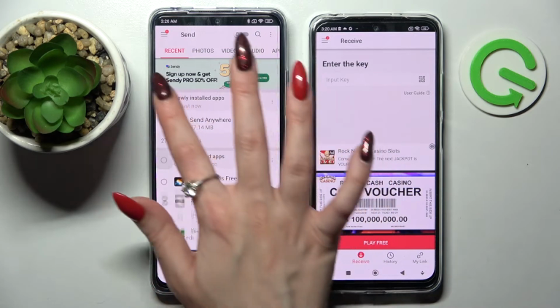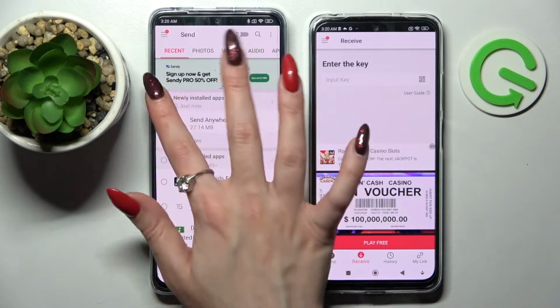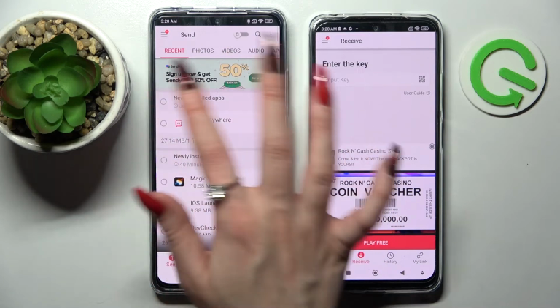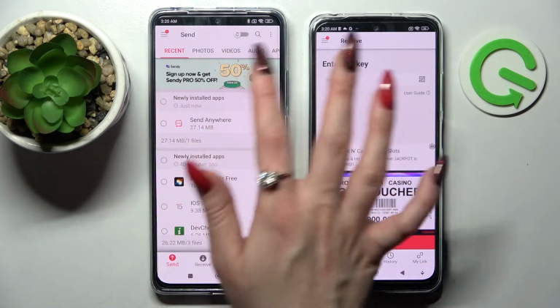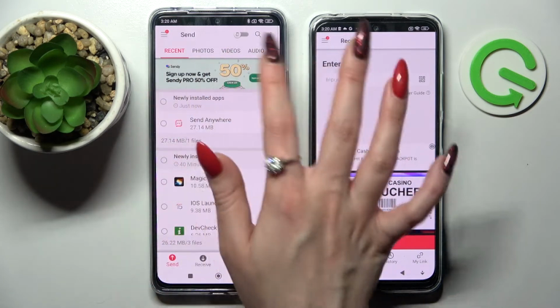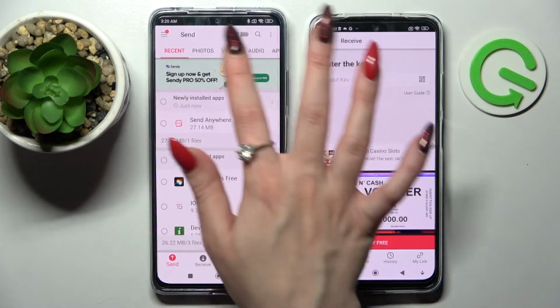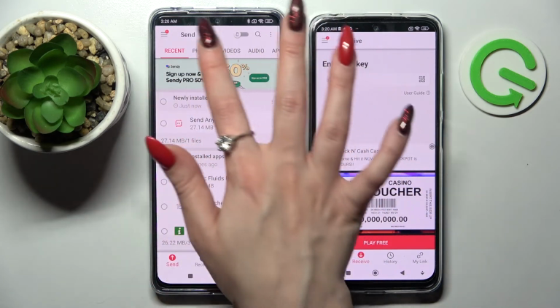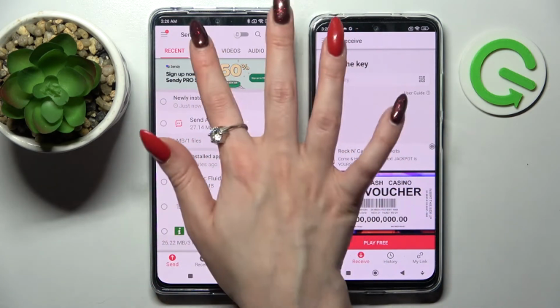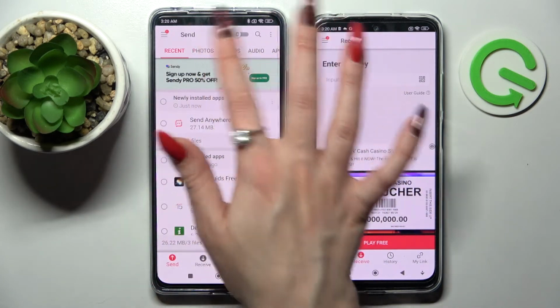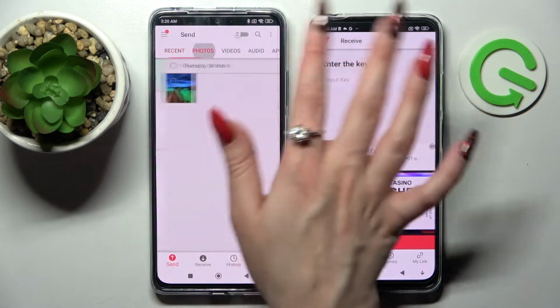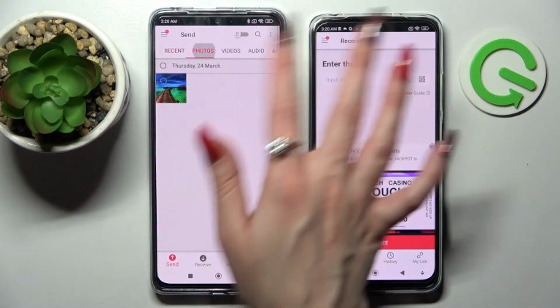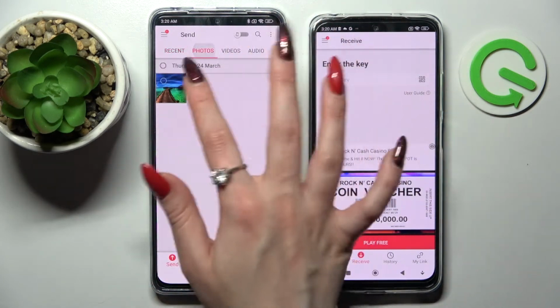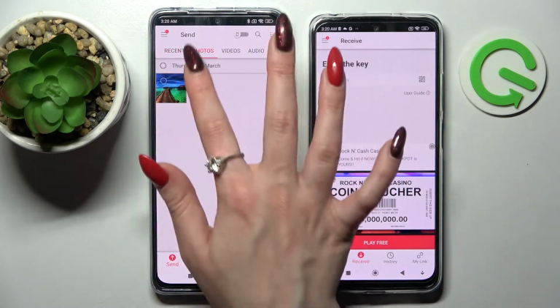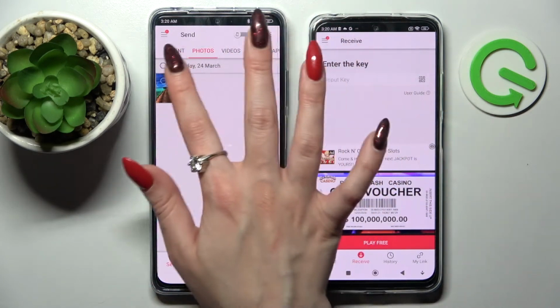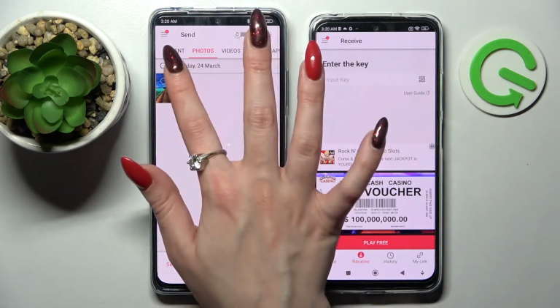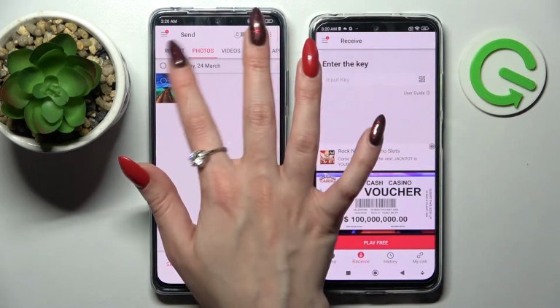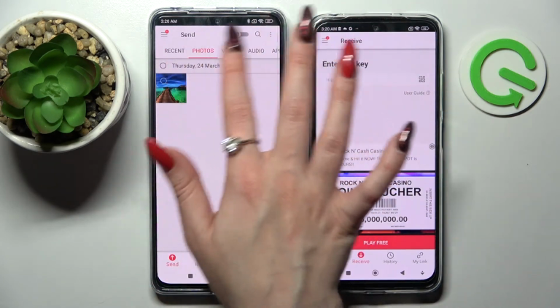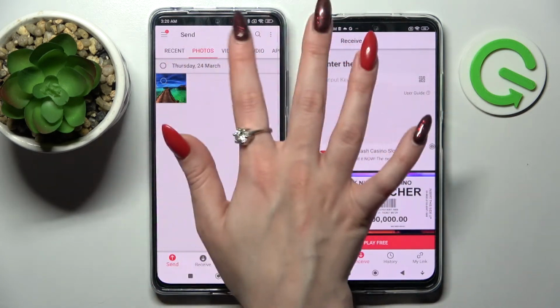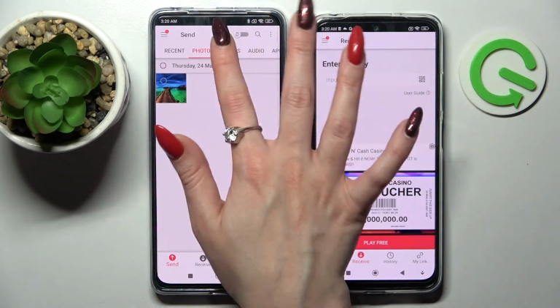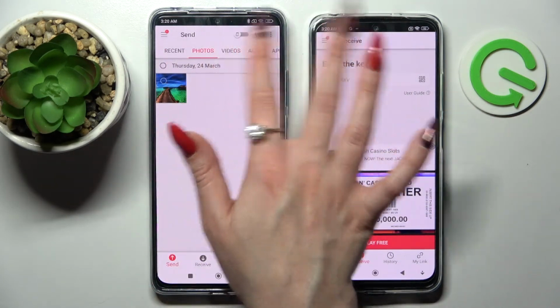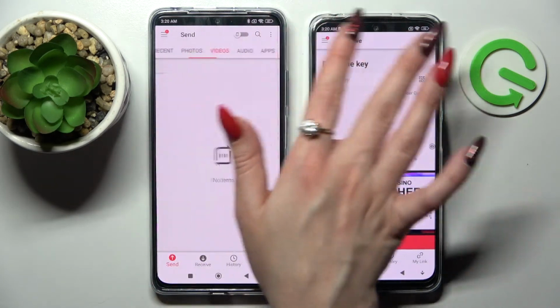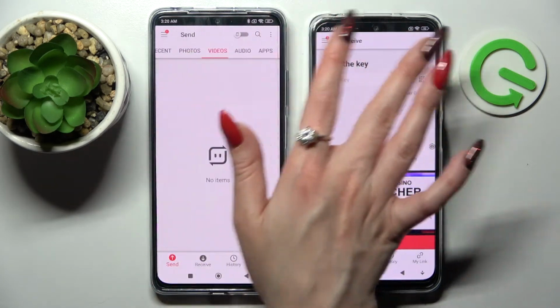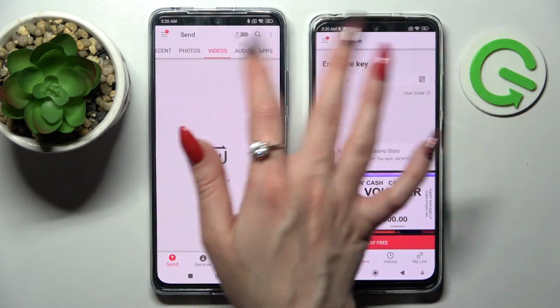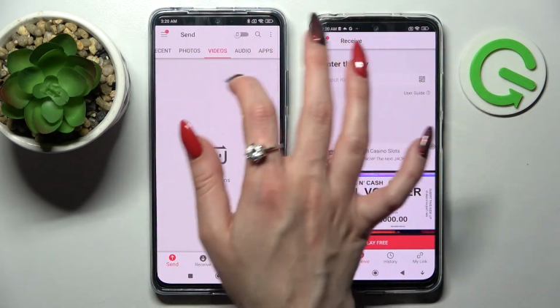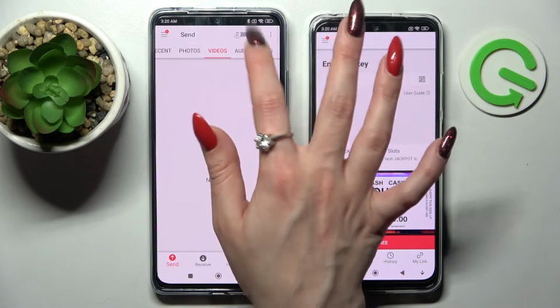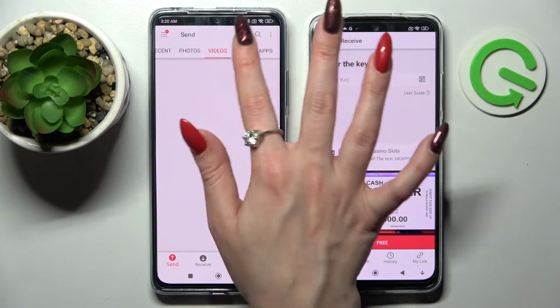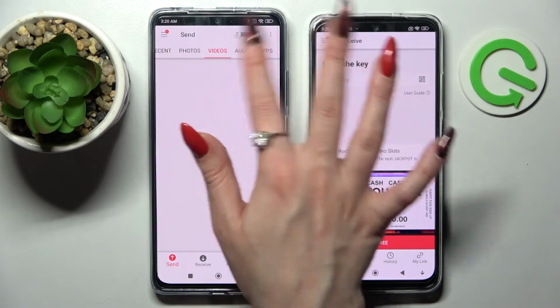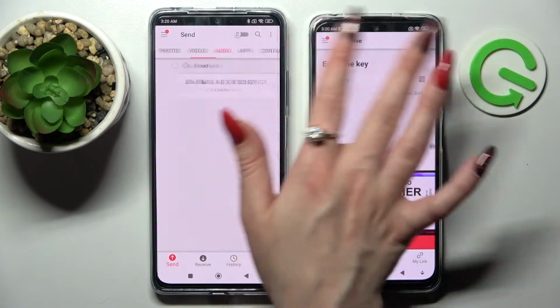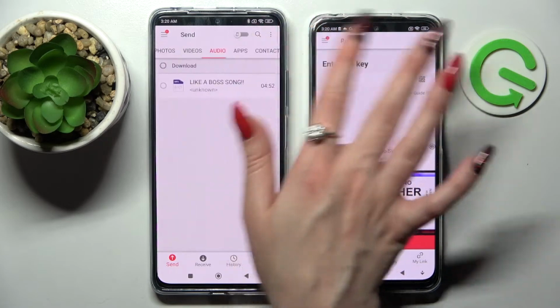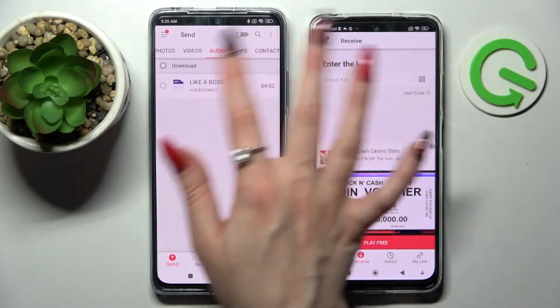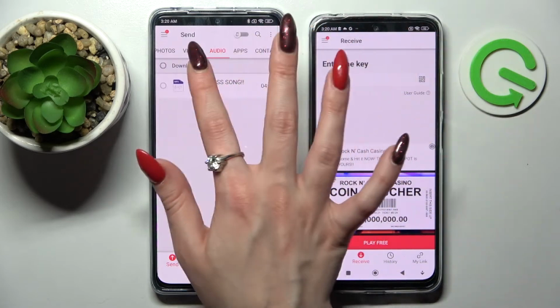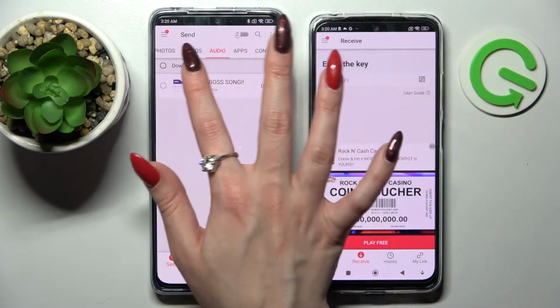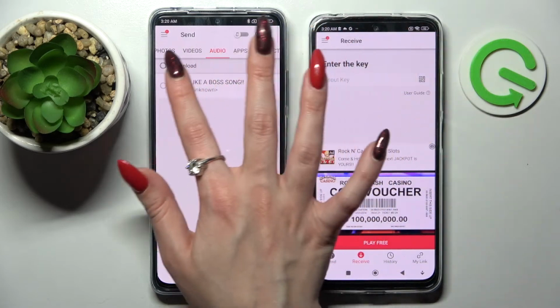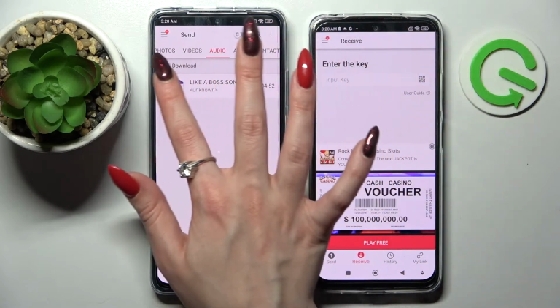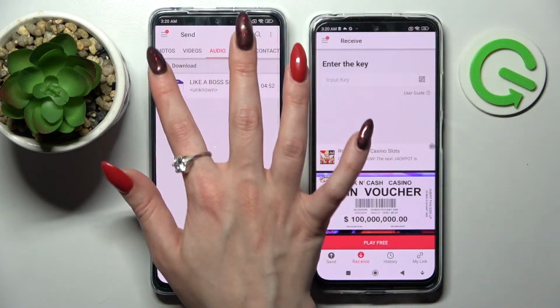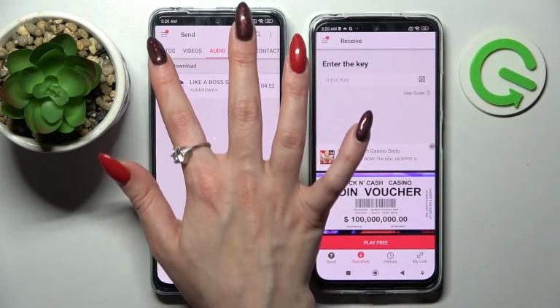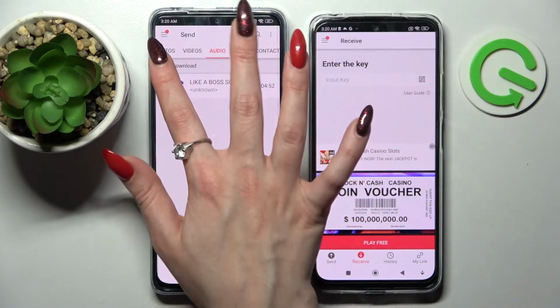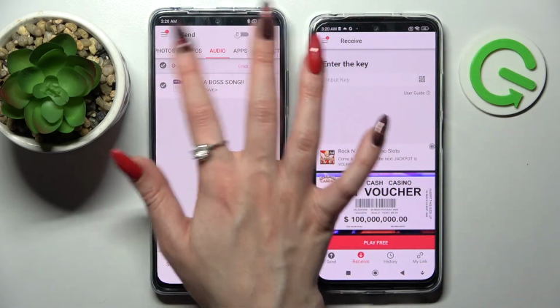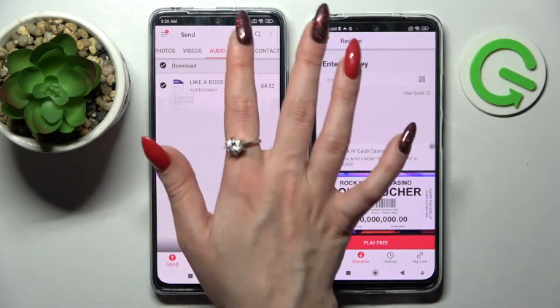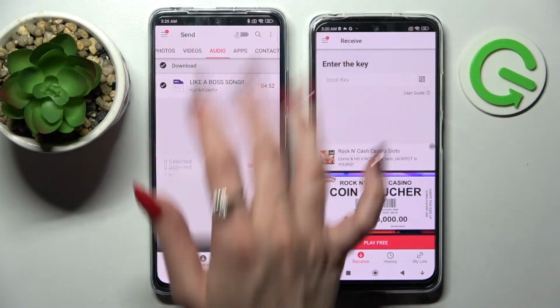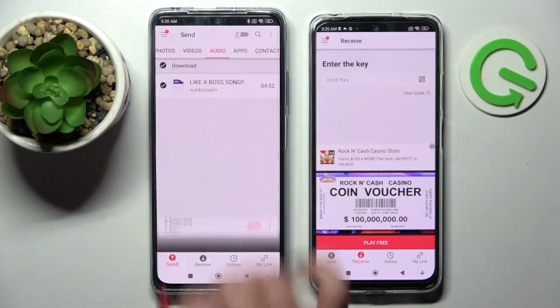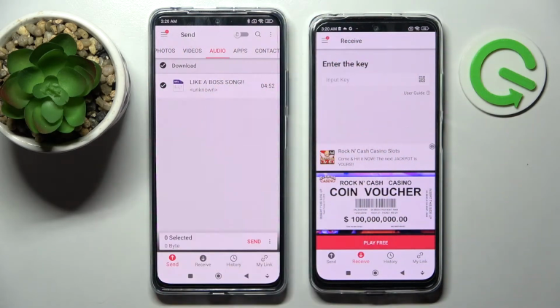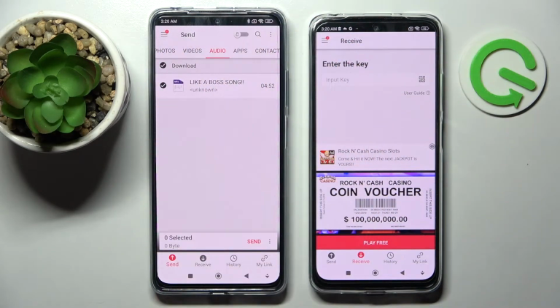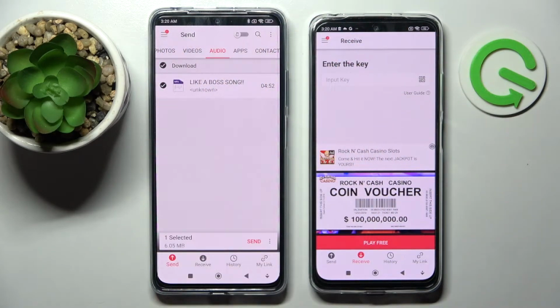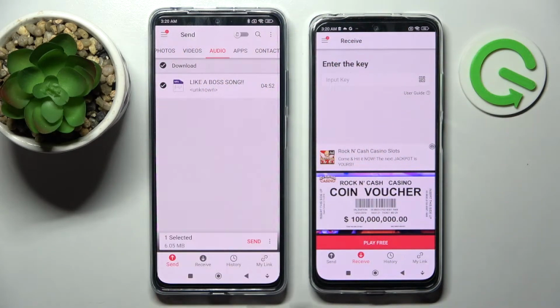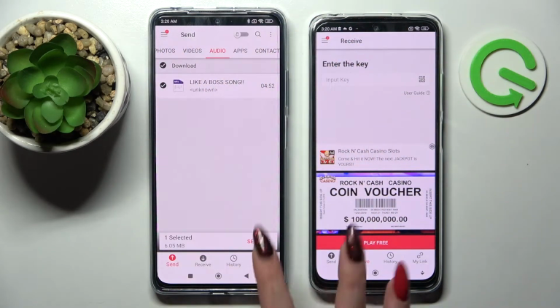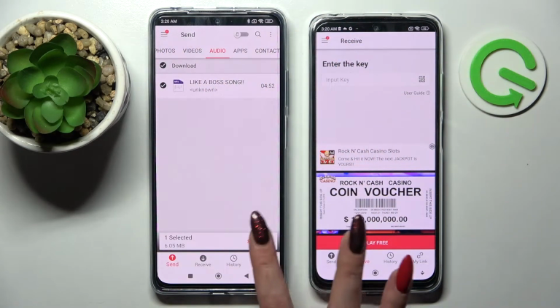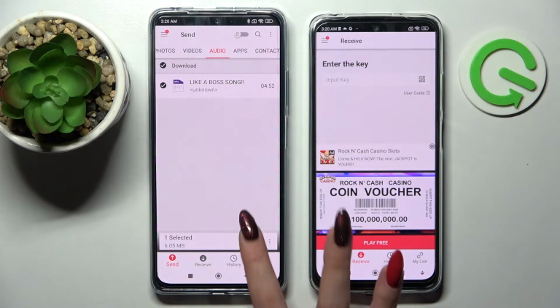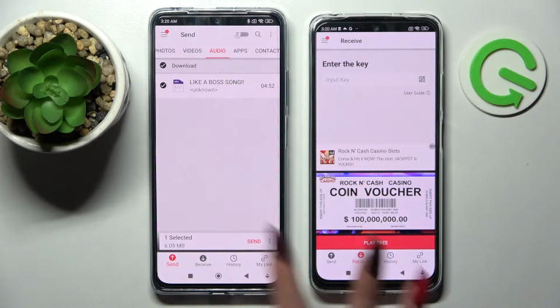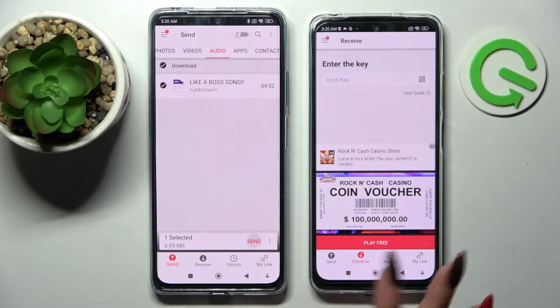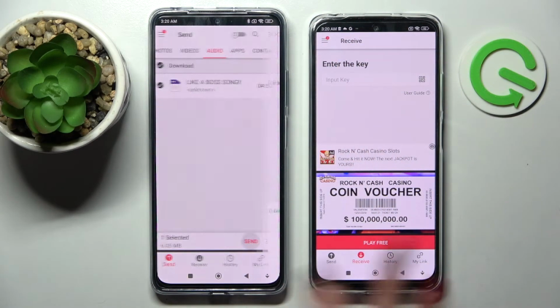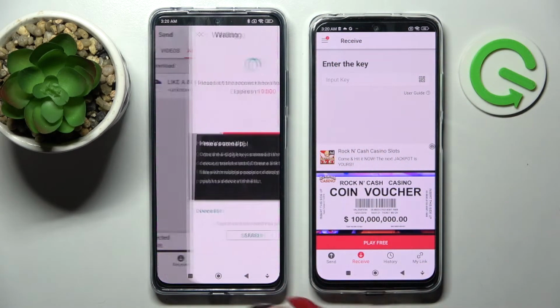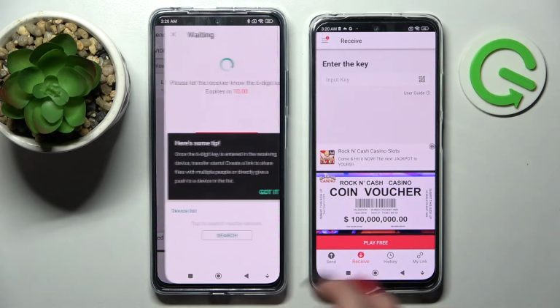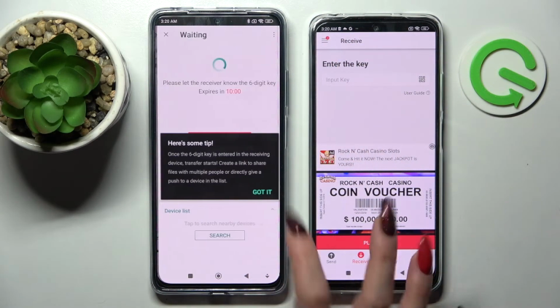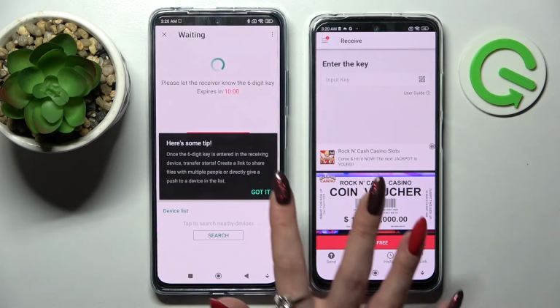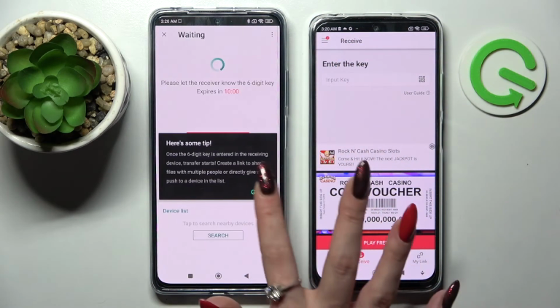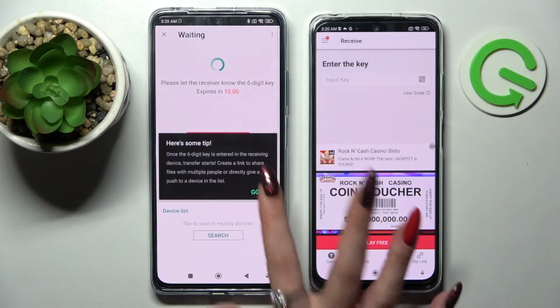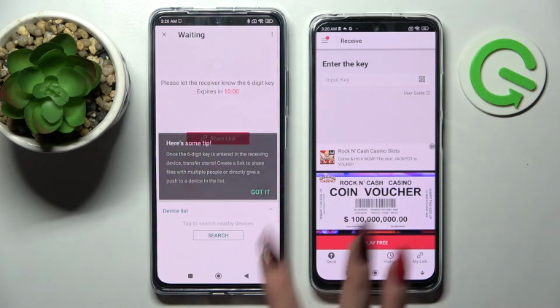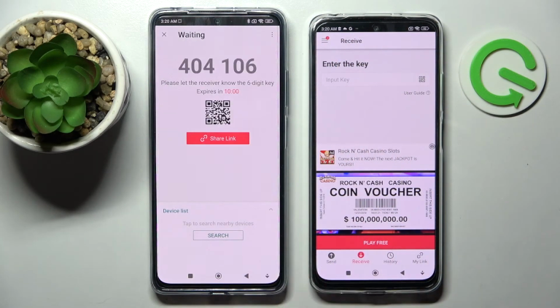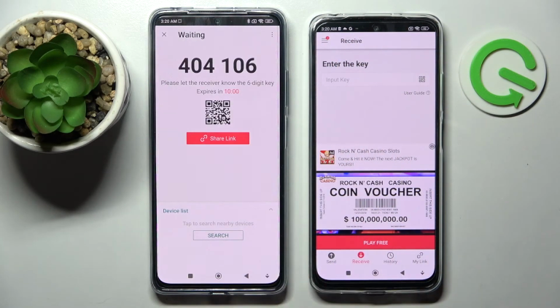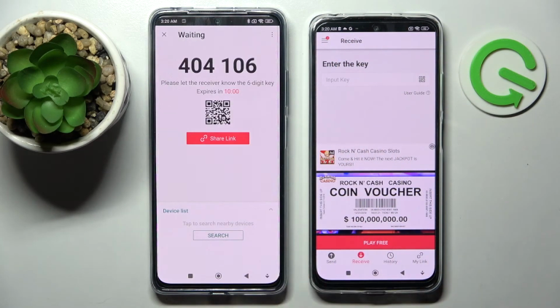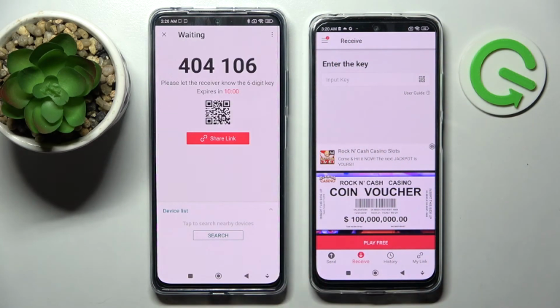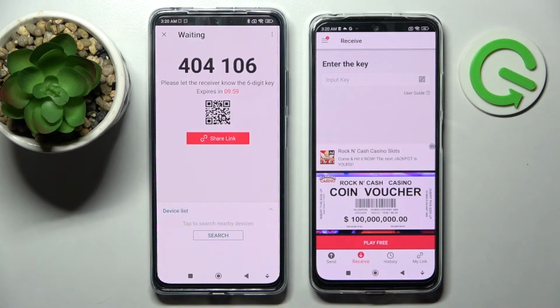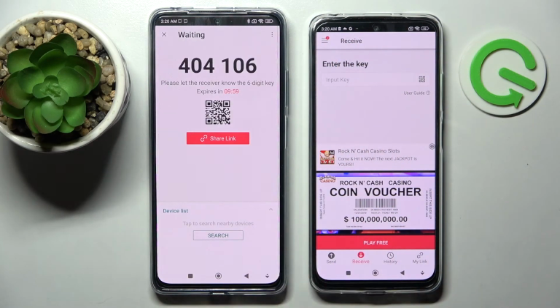It will take some time so I will go with only one file, just for example, like this song — just tap Send and tap on Got It.